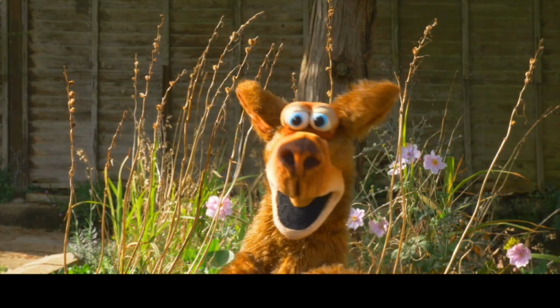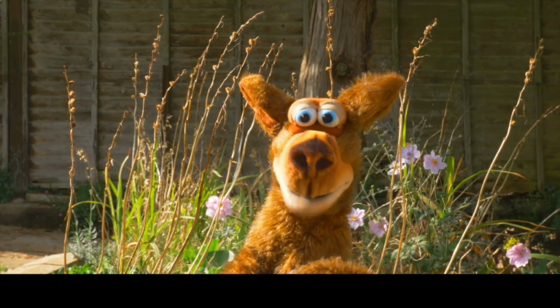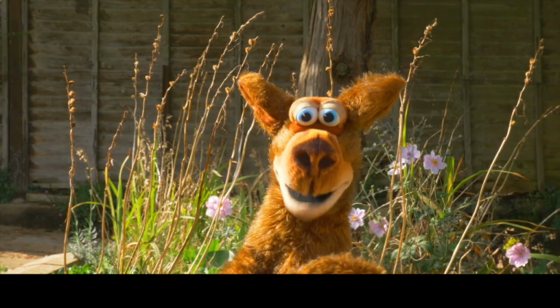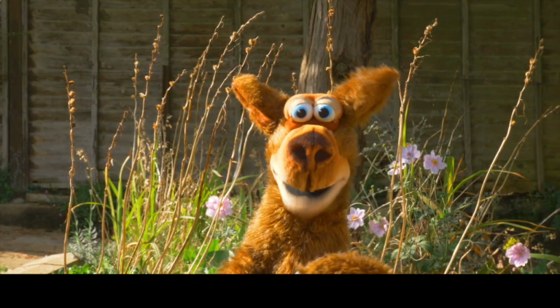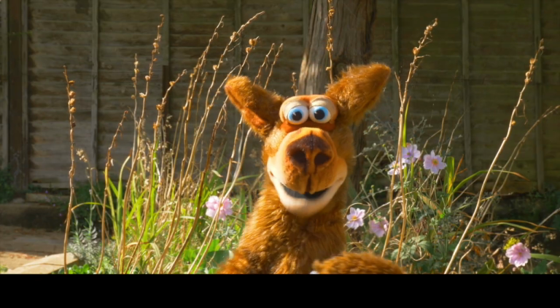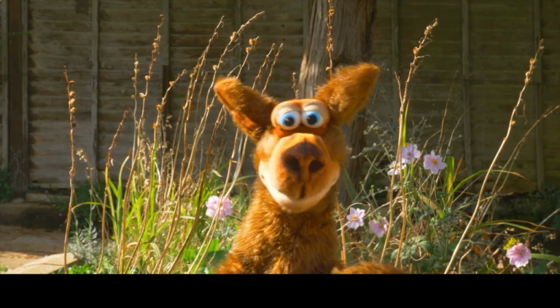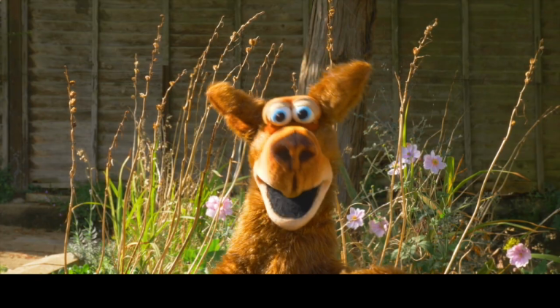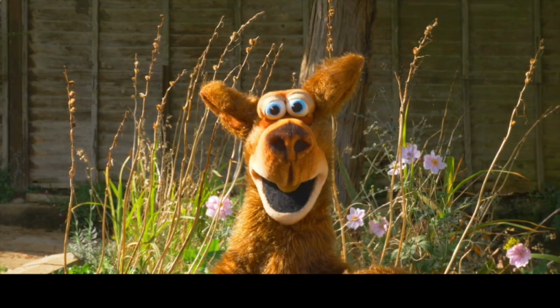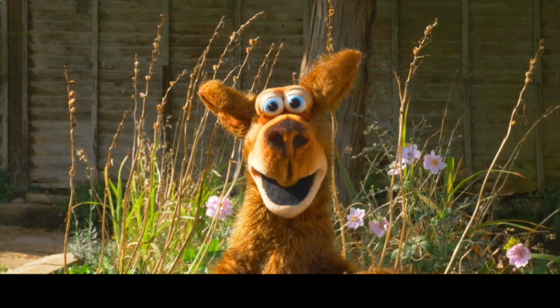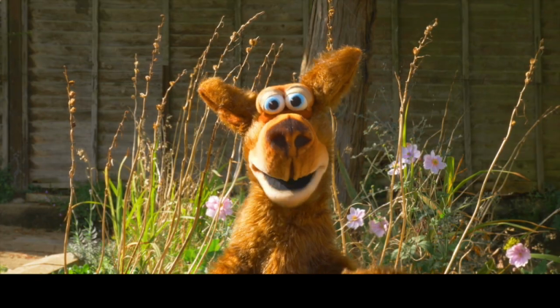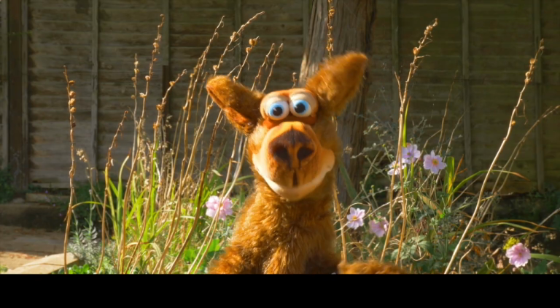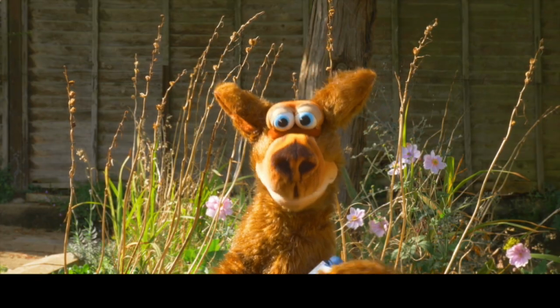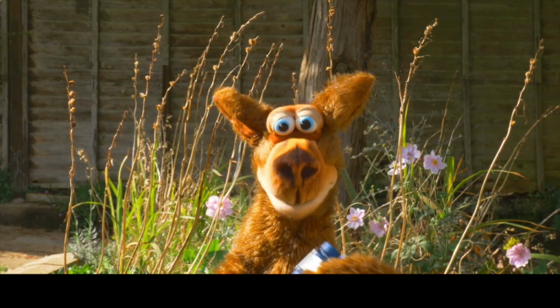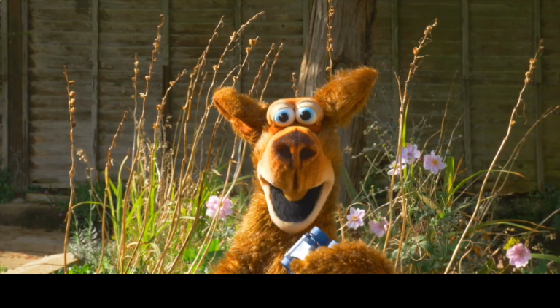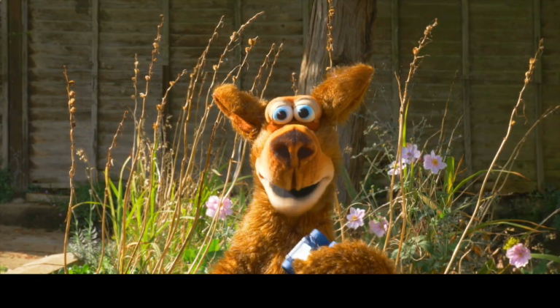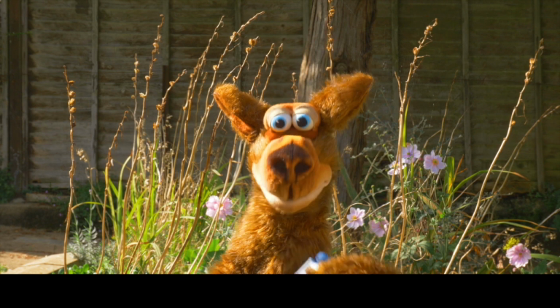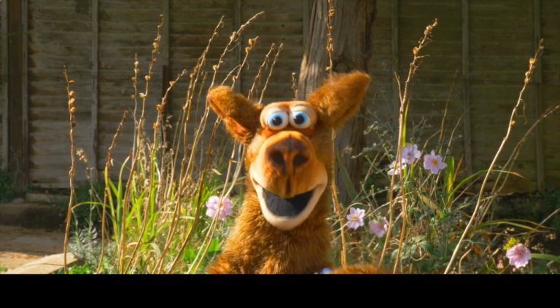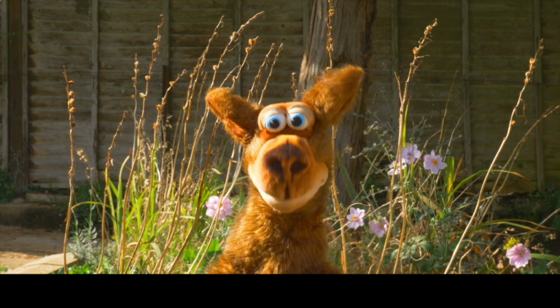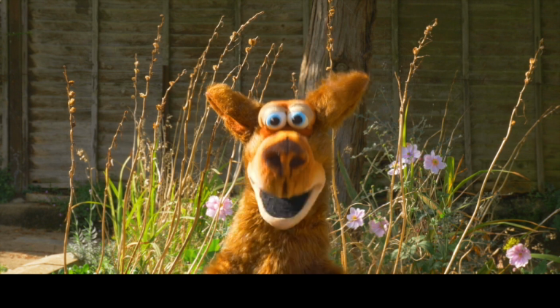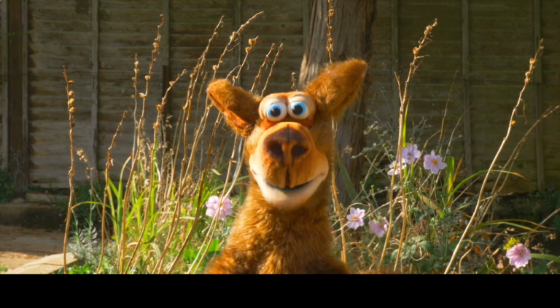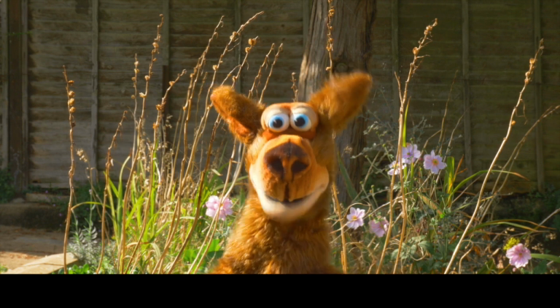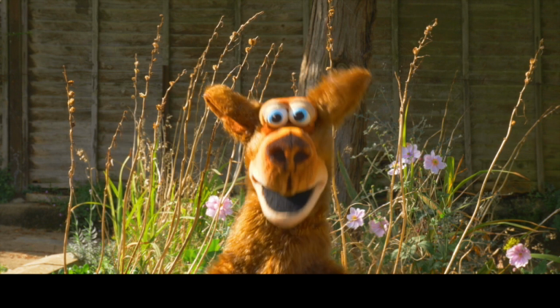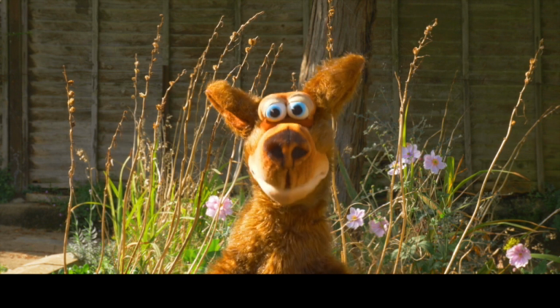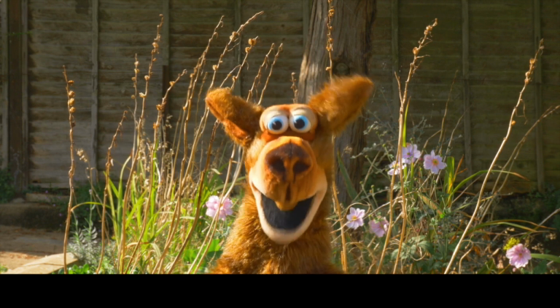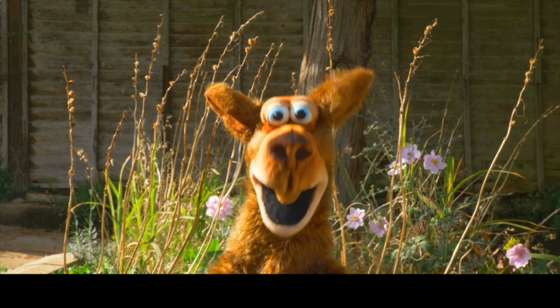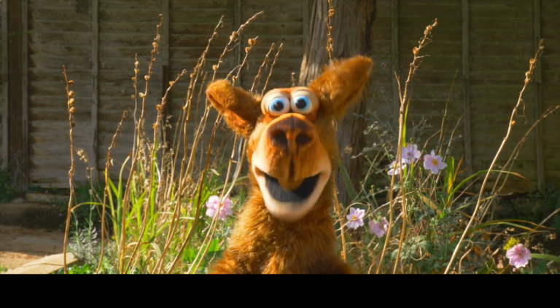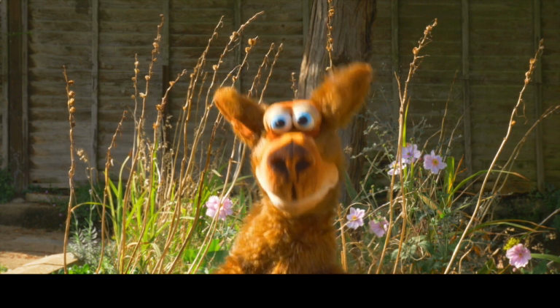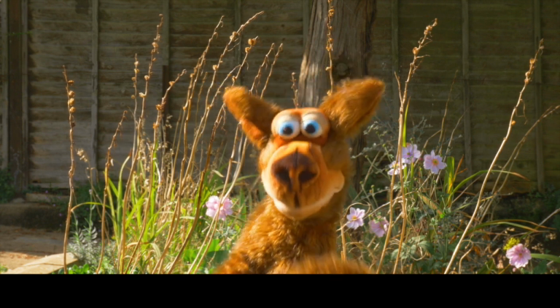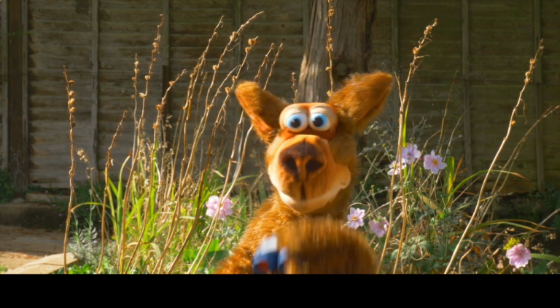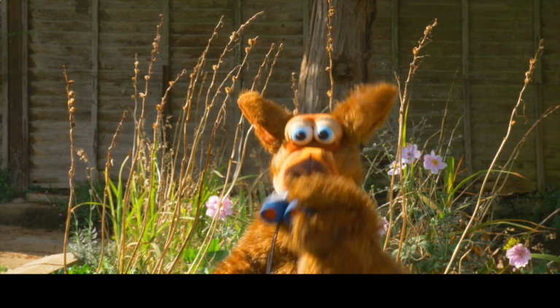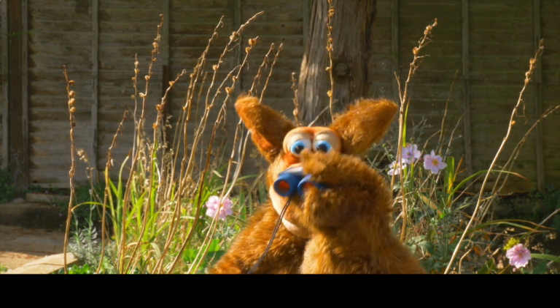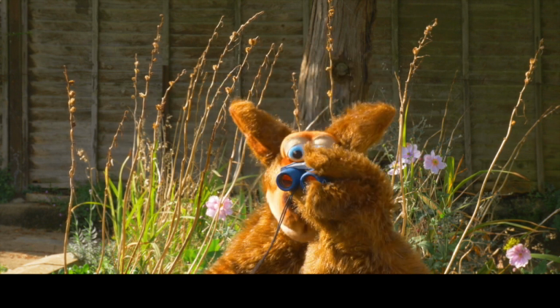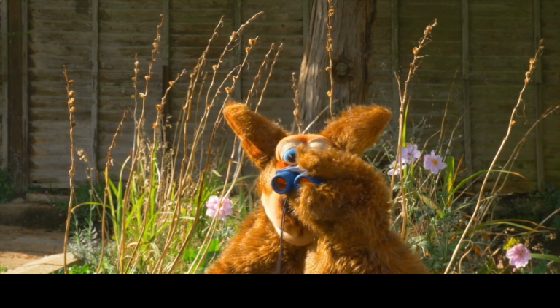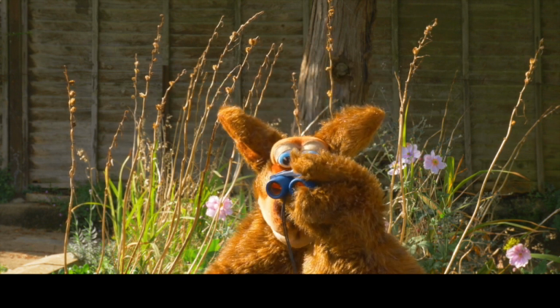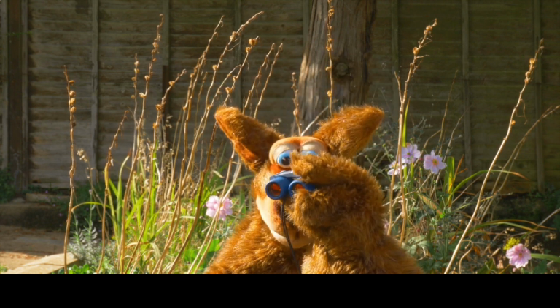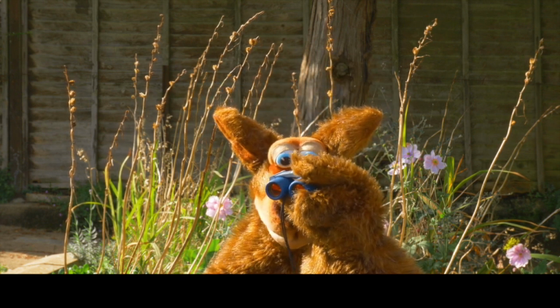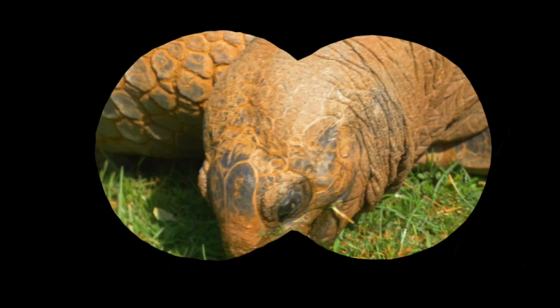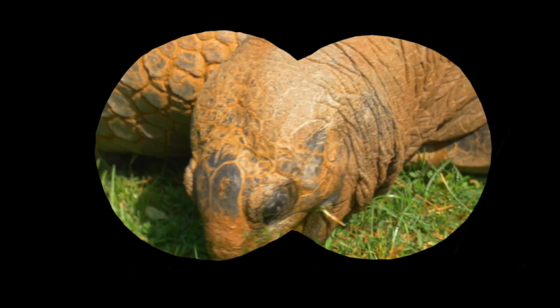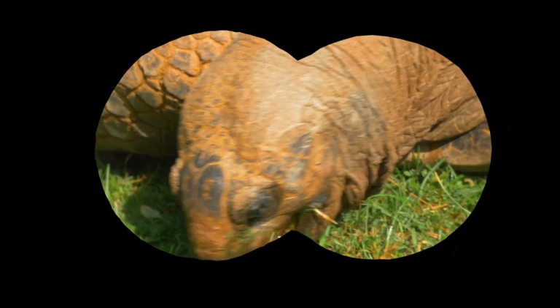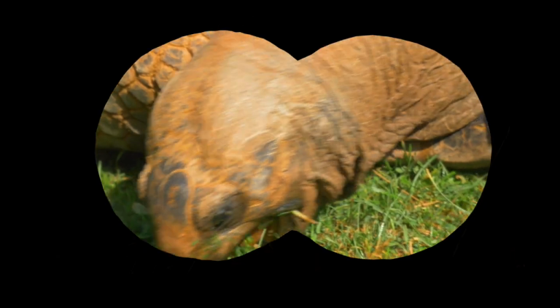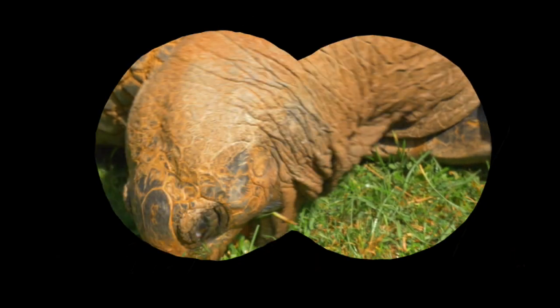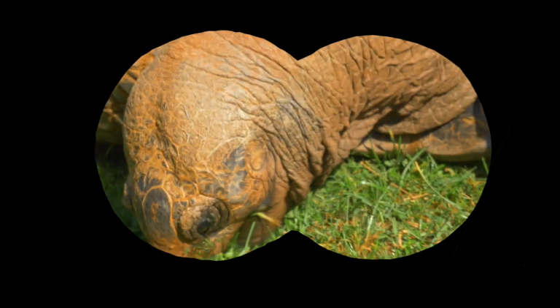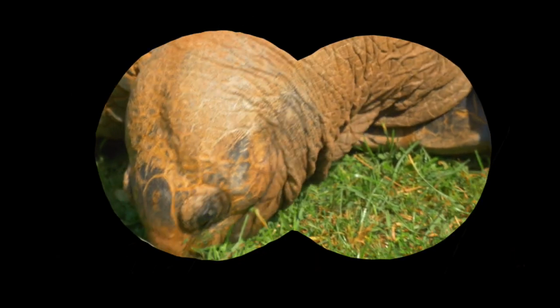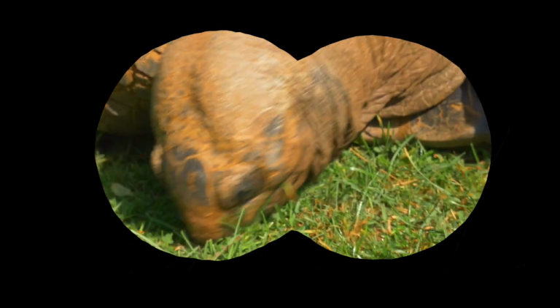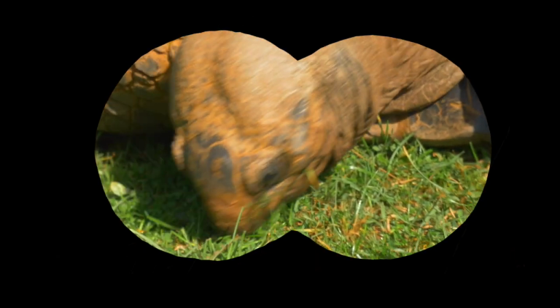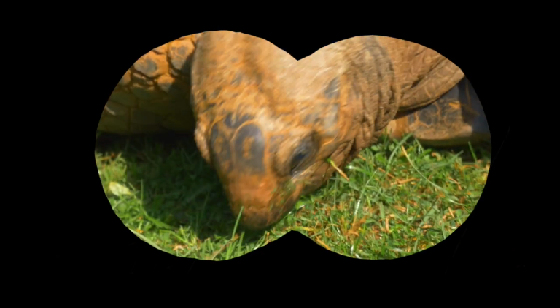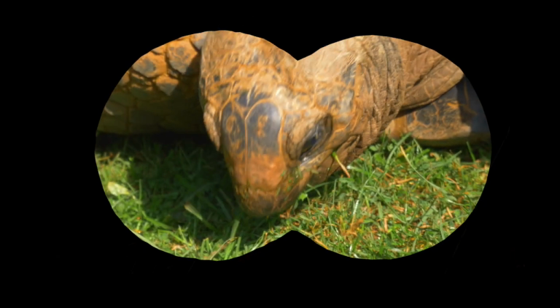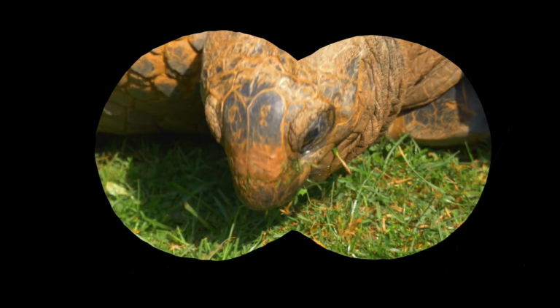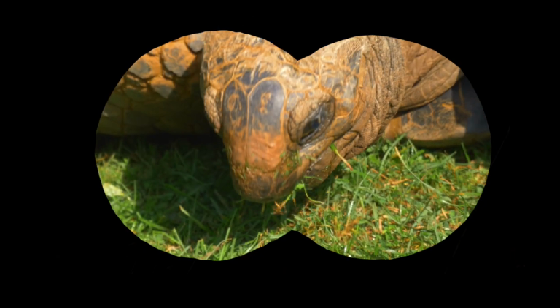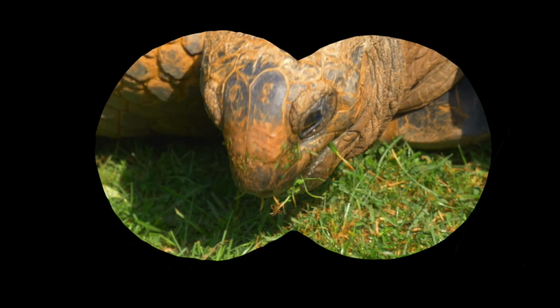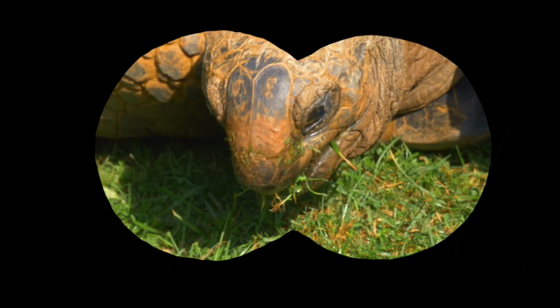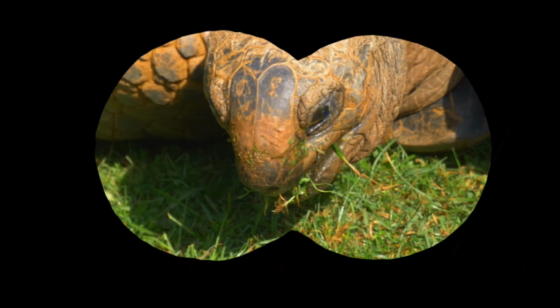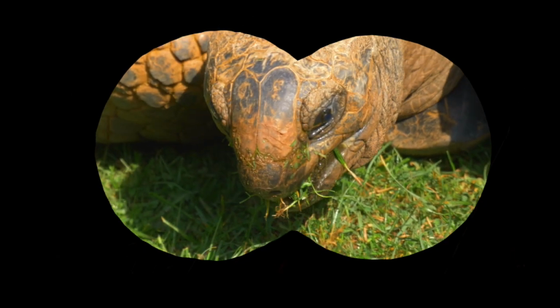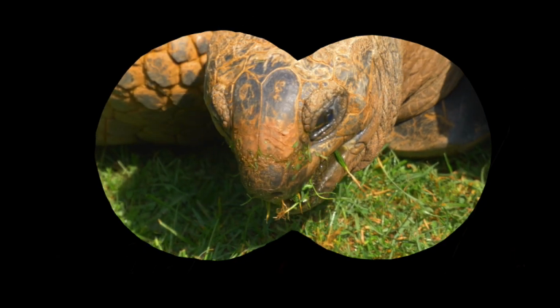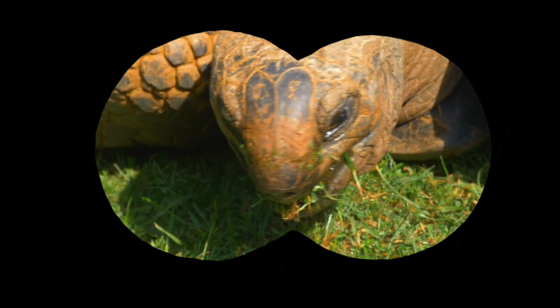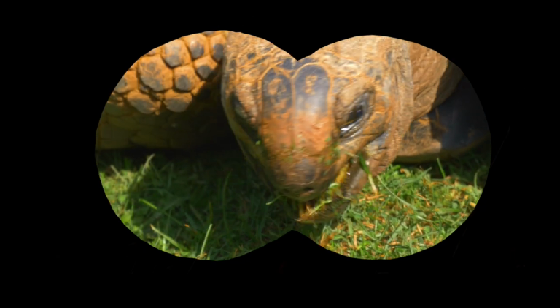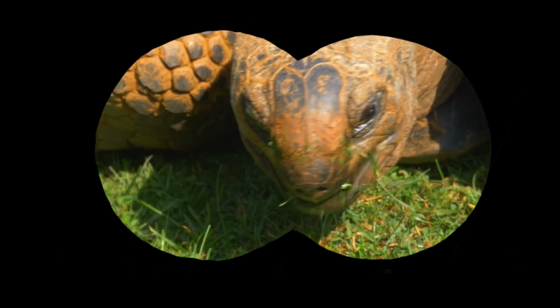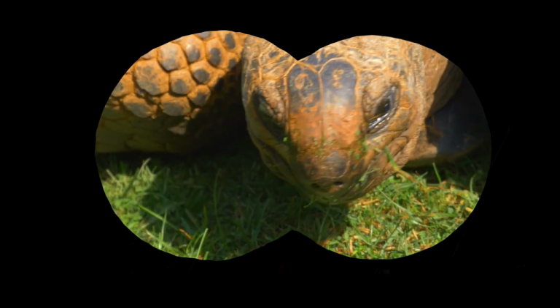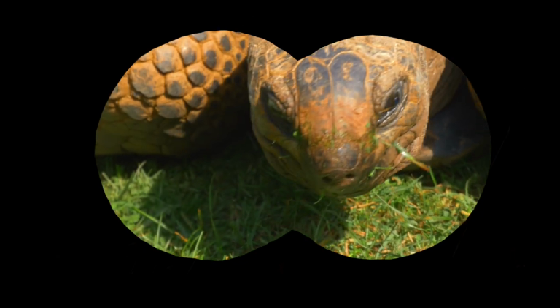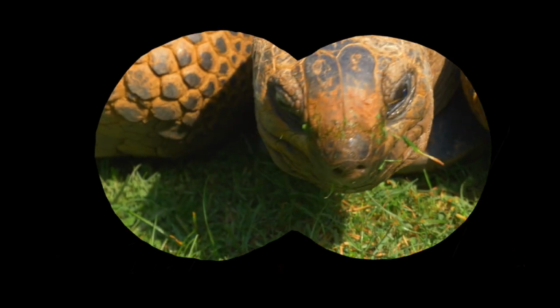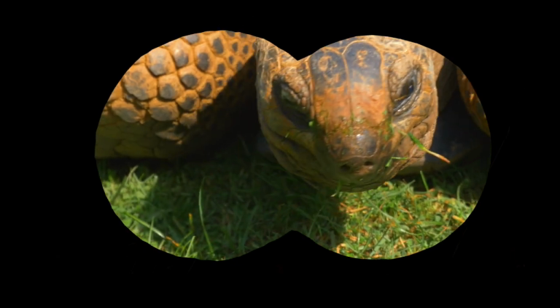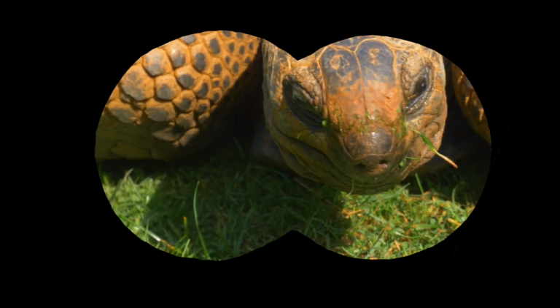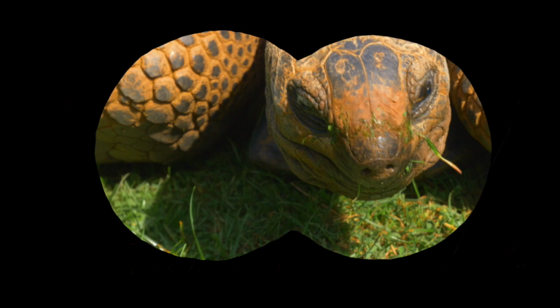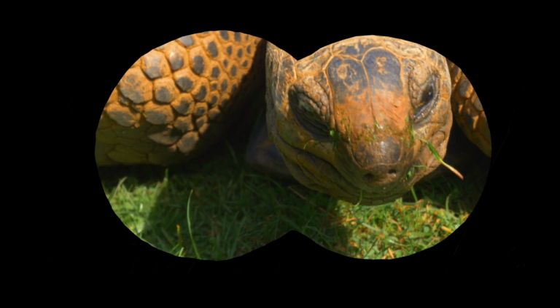I think you can keep these as pets, but this is a much bigger kind. Whatever it is, it likes to munch on grass.